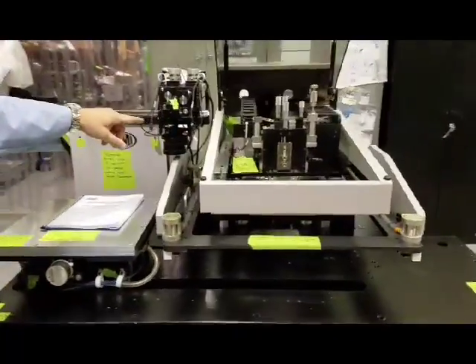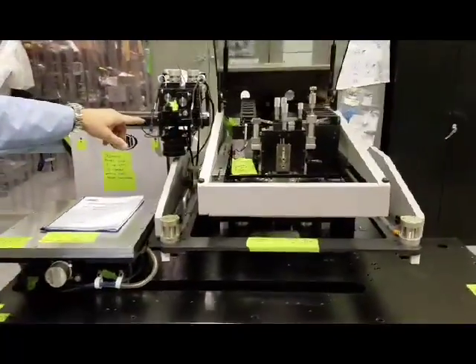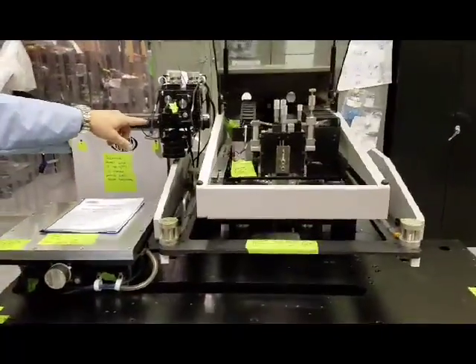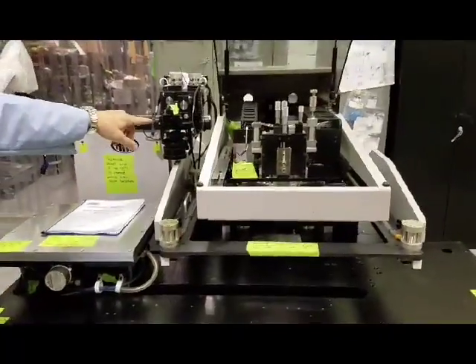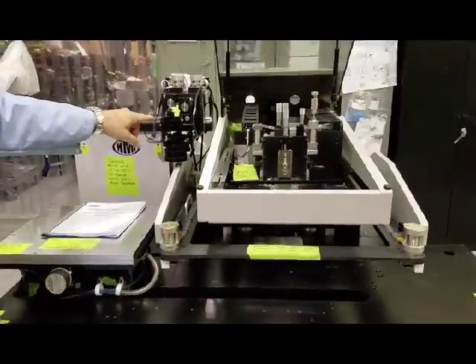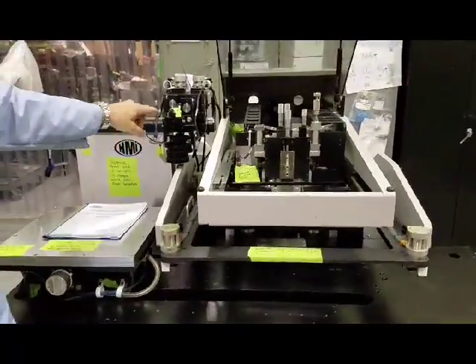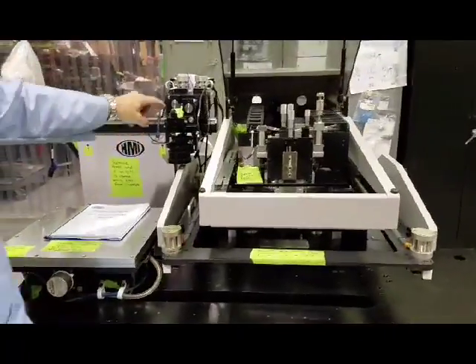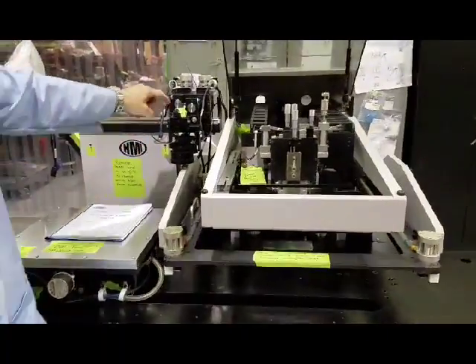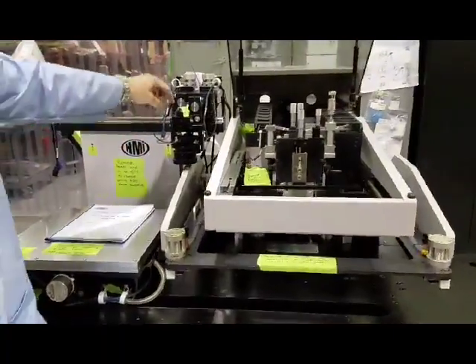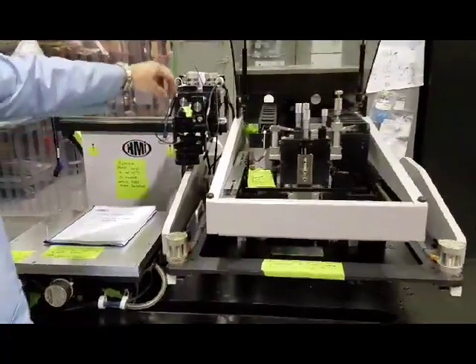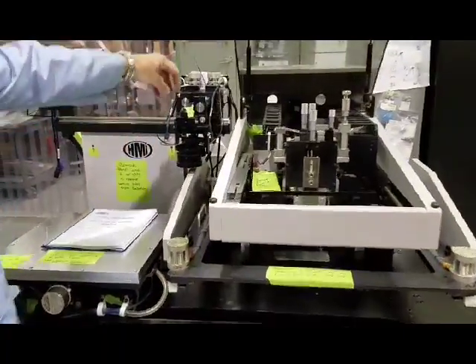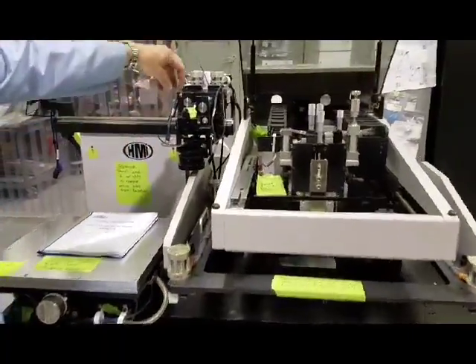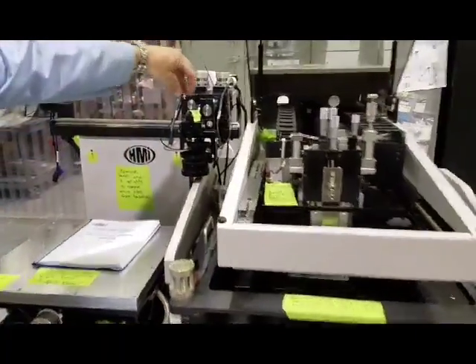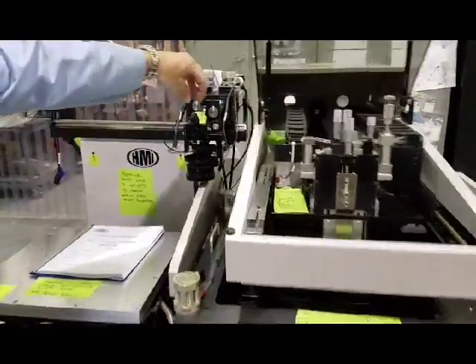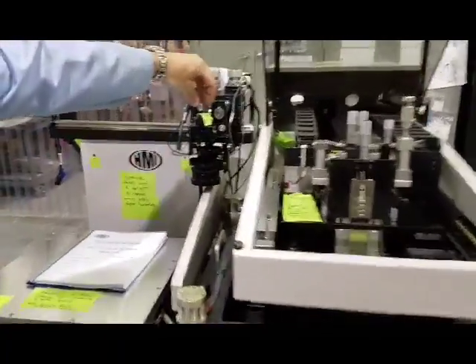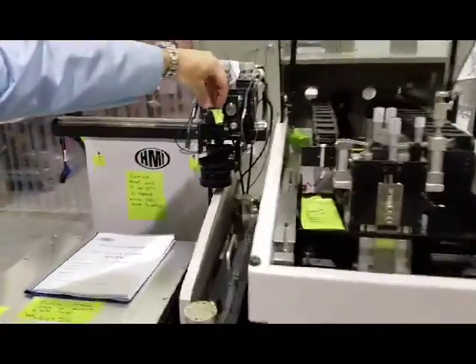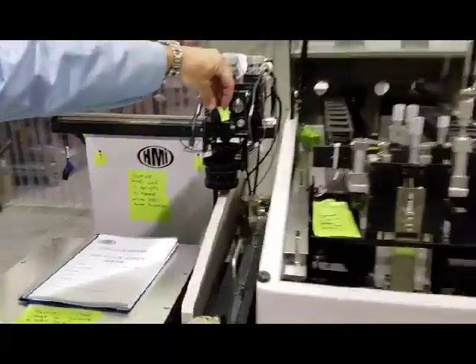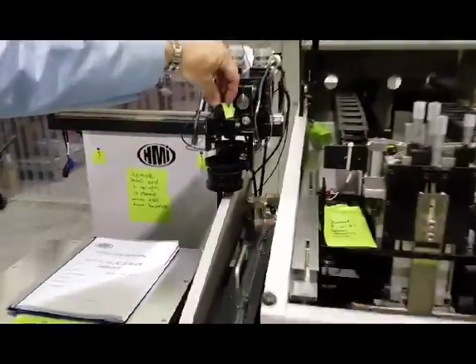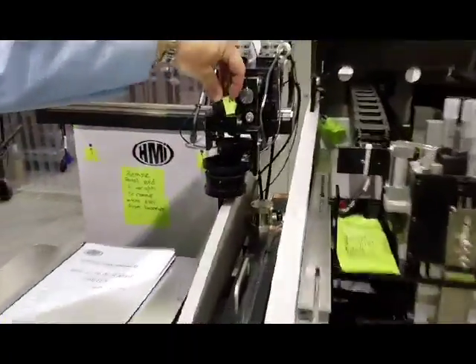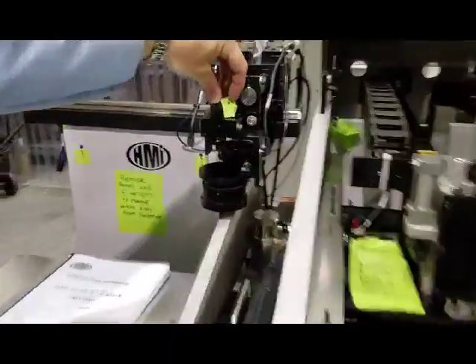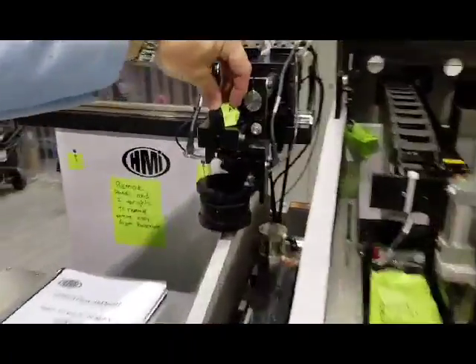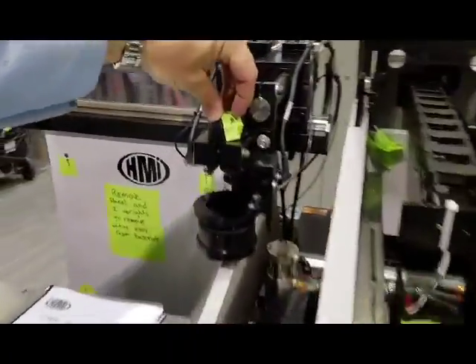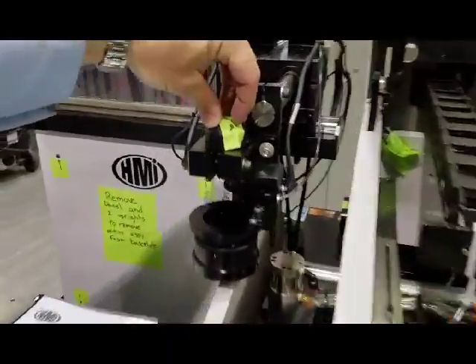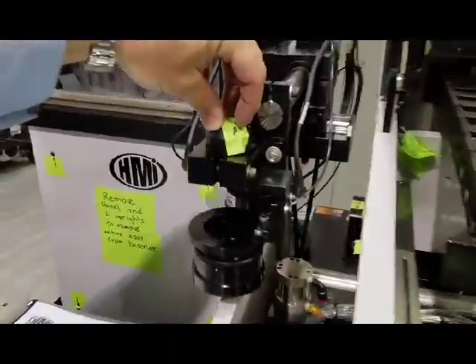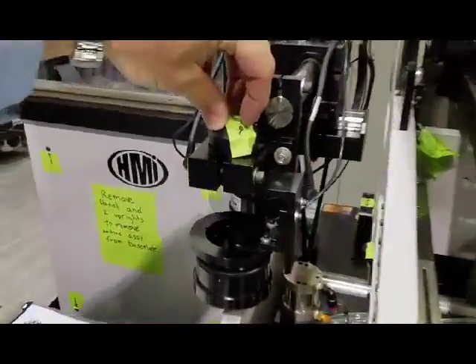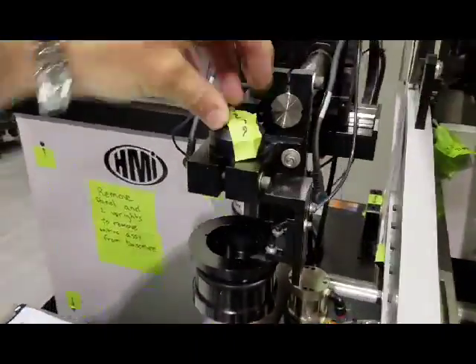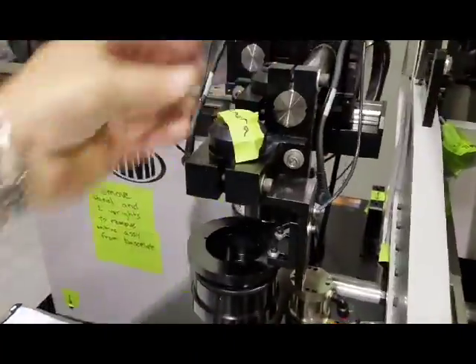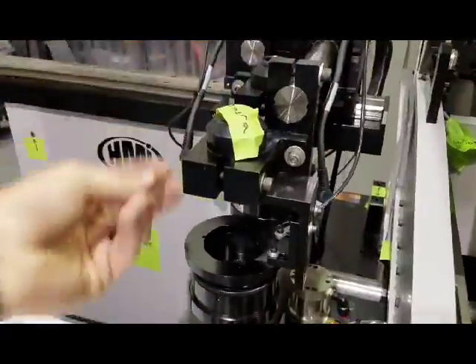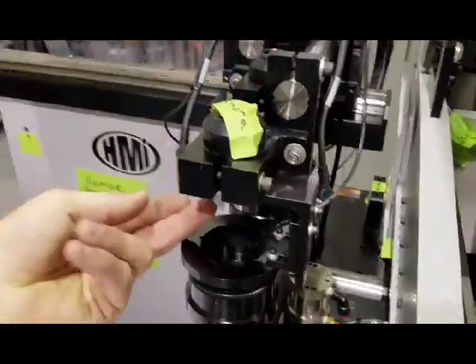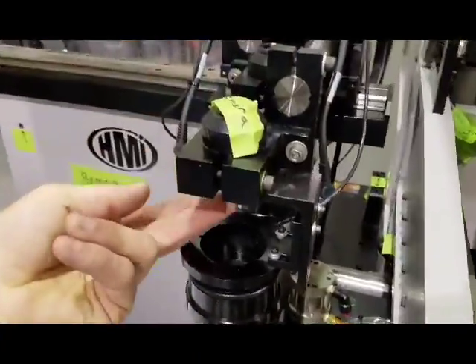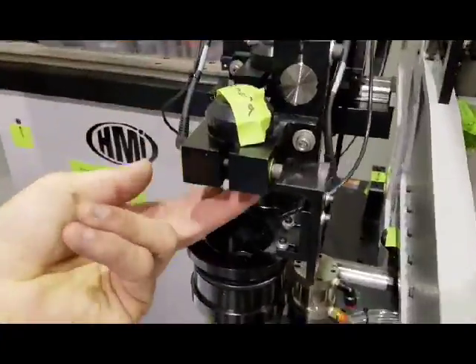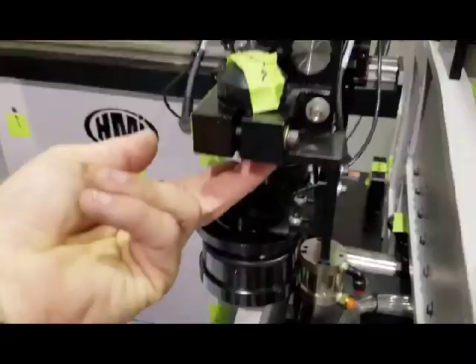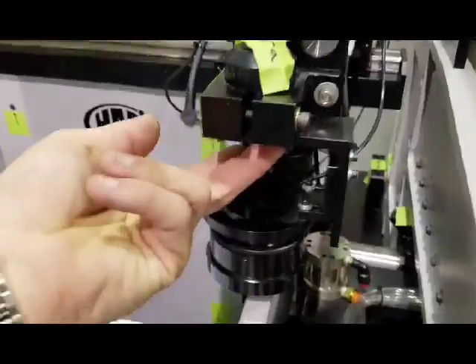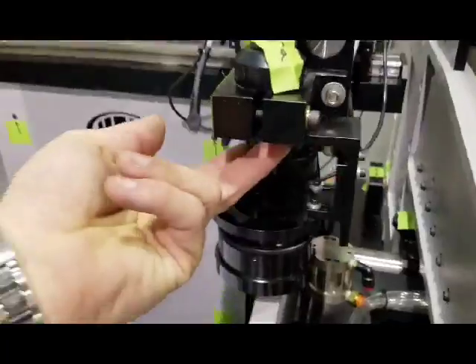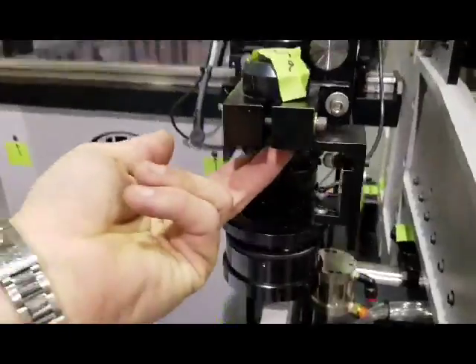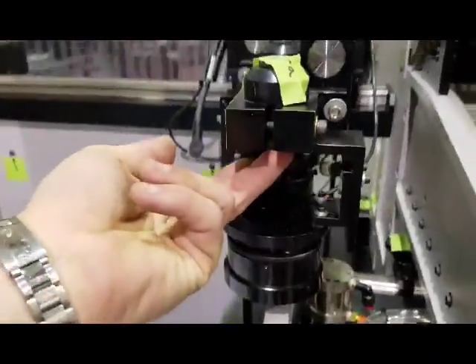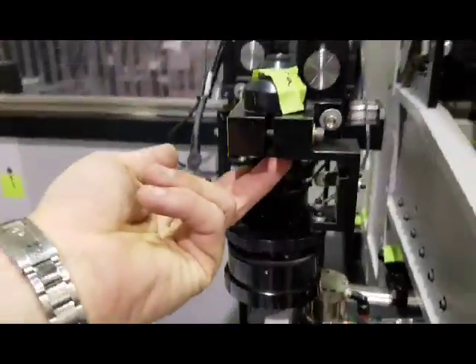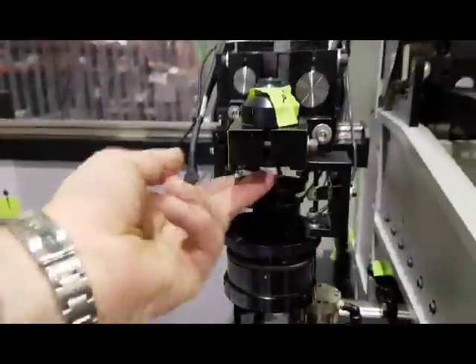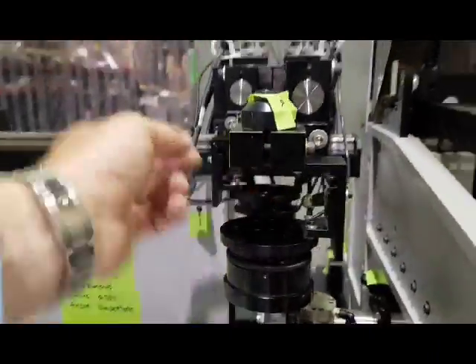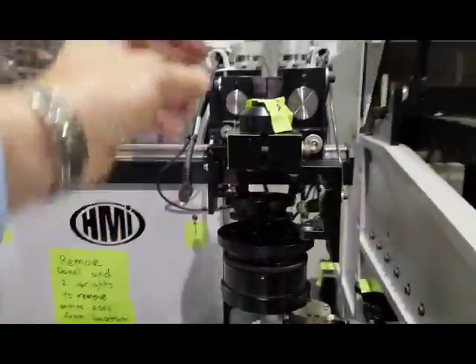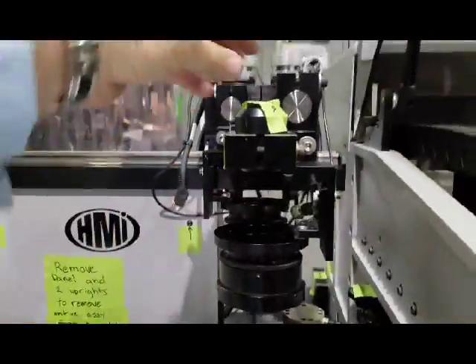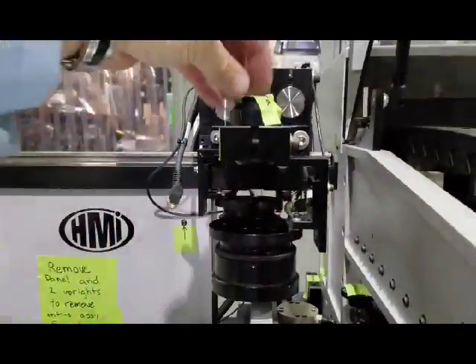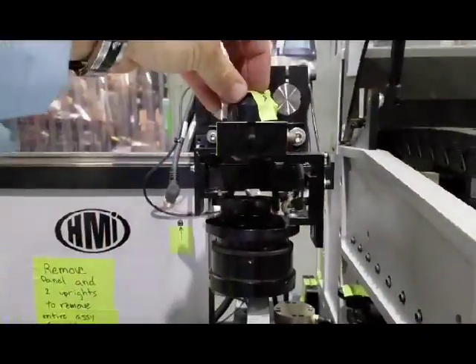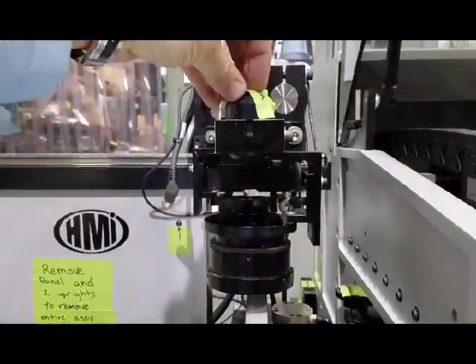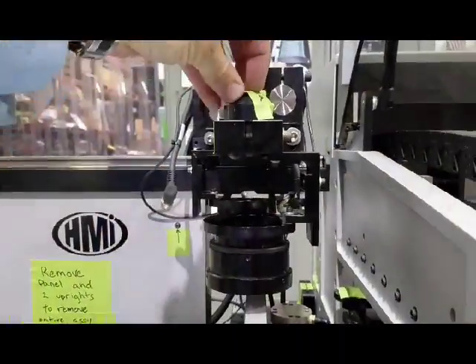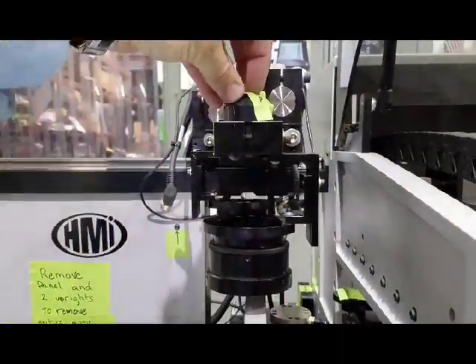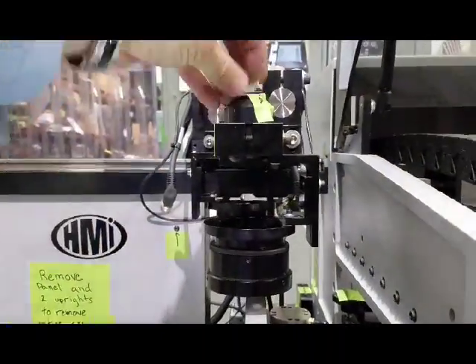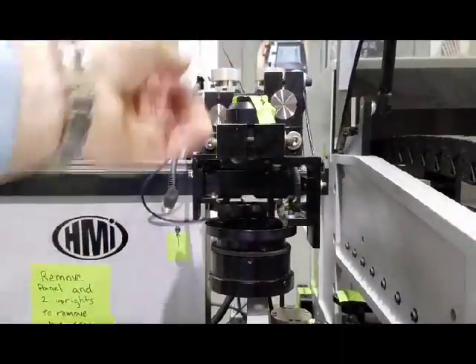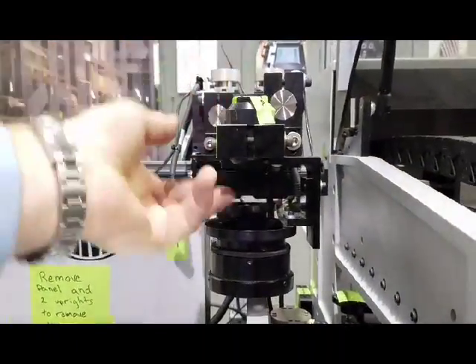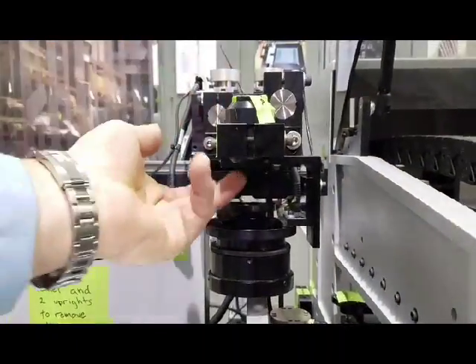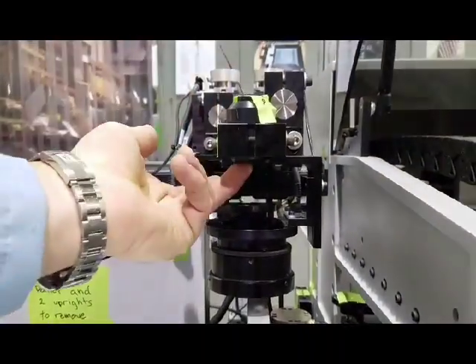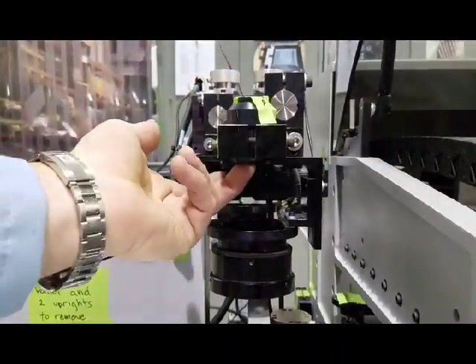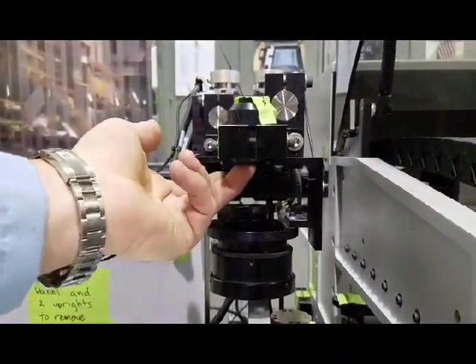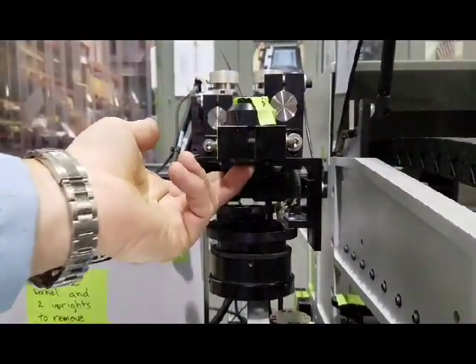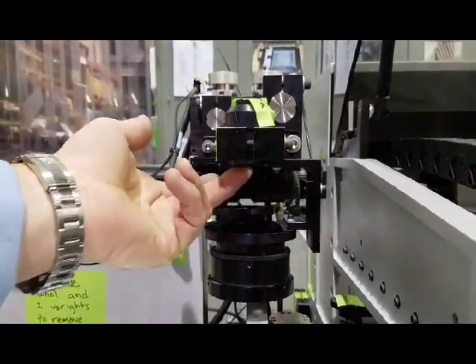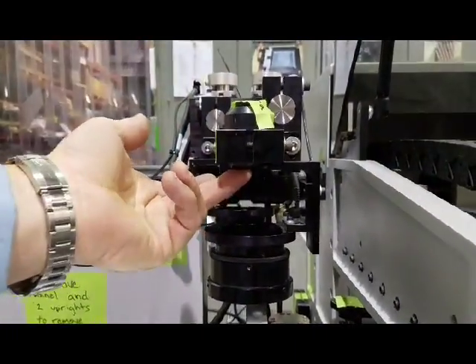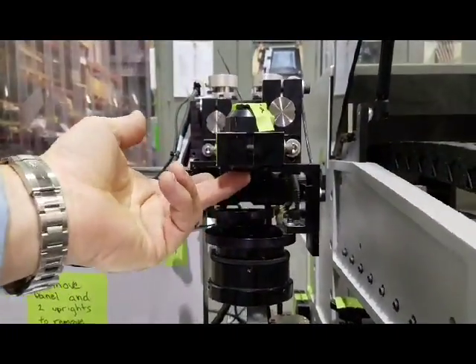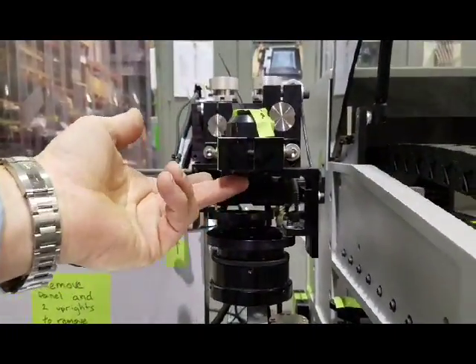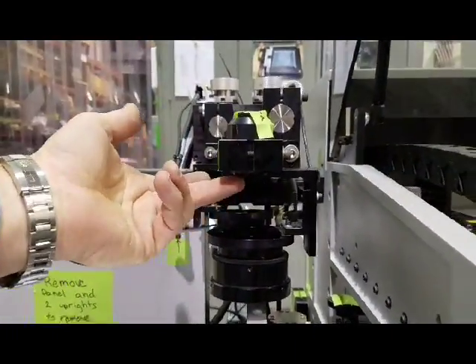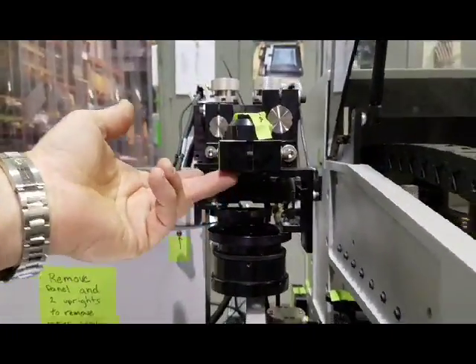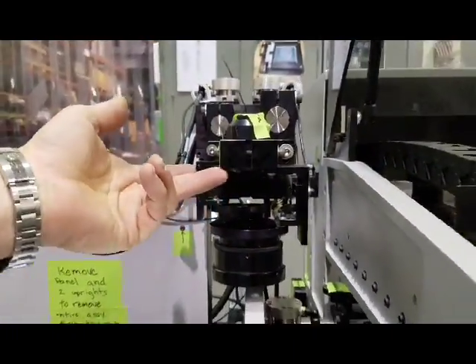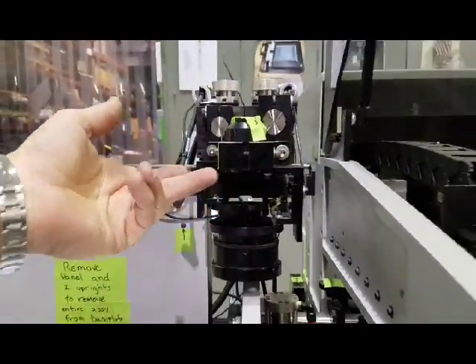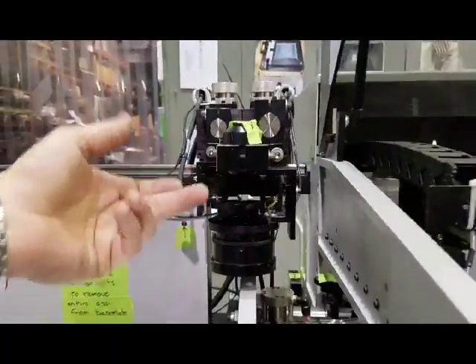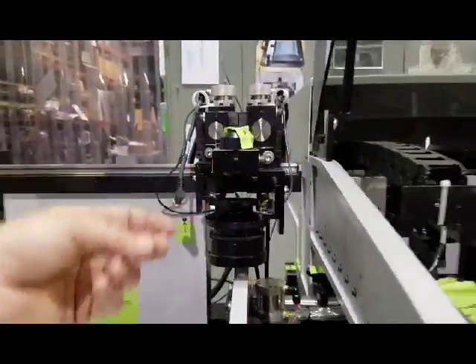When you get further along, this is where the cameras will mount, and the lens. Camera on top, lens on the bottom. We have them off for shipping.